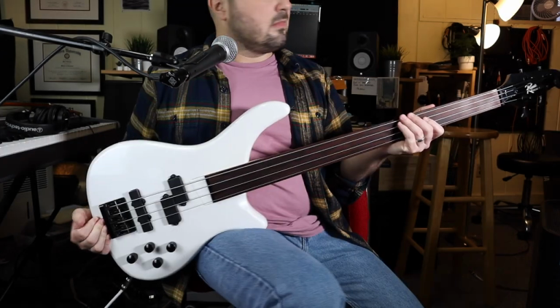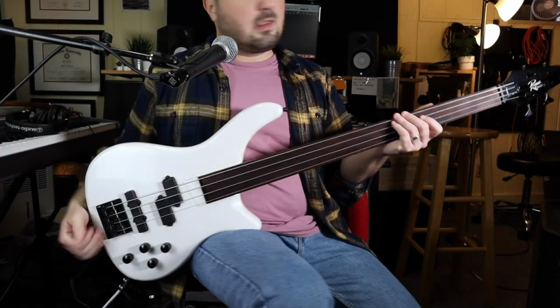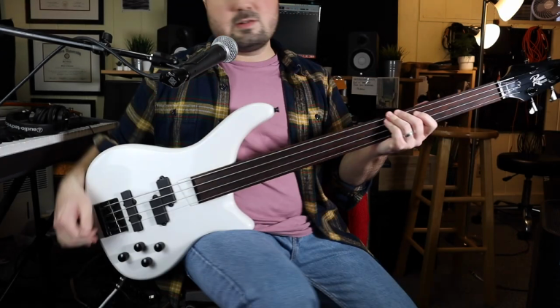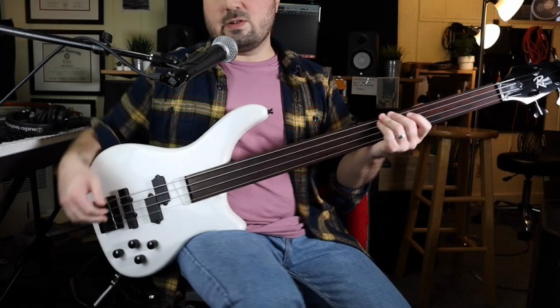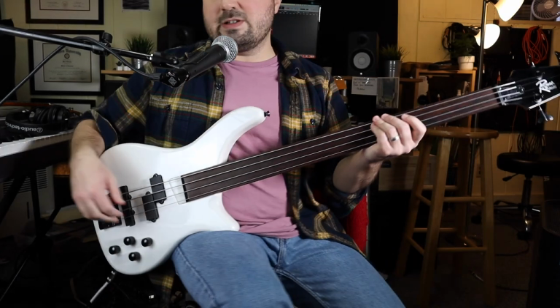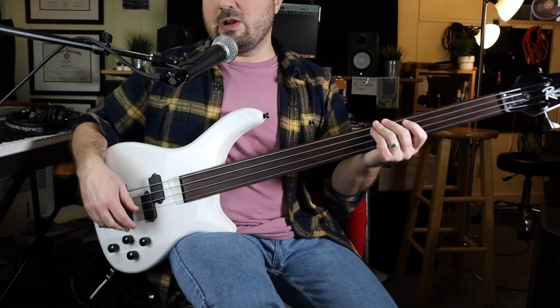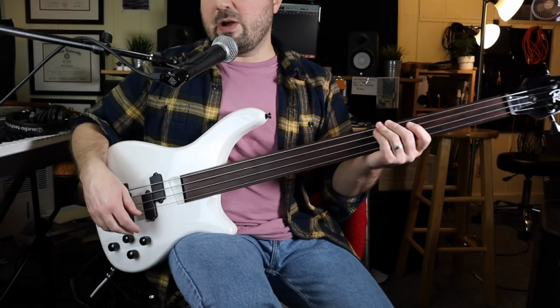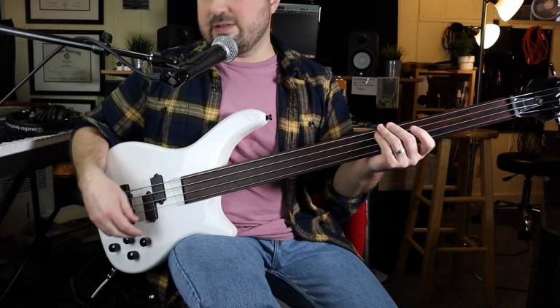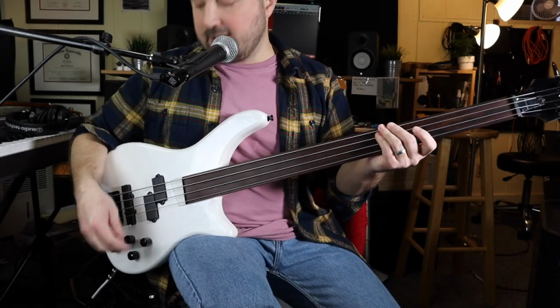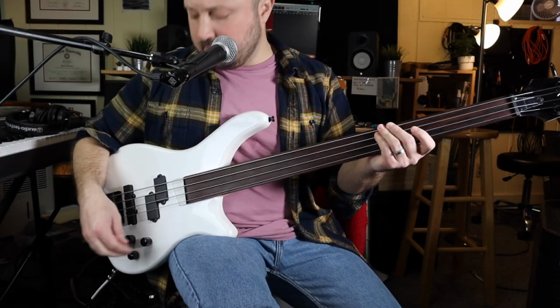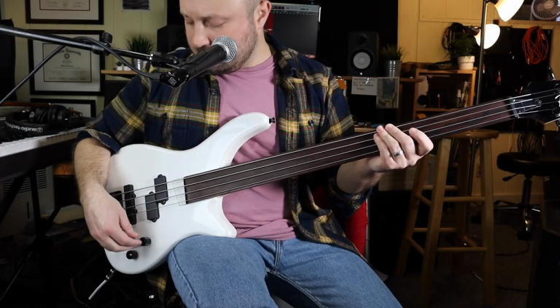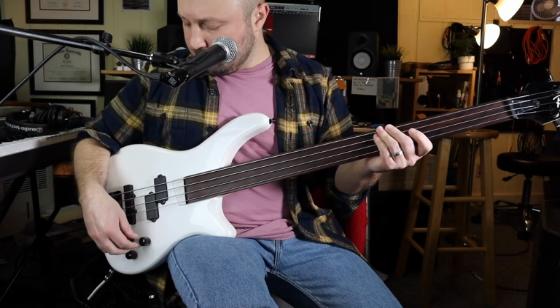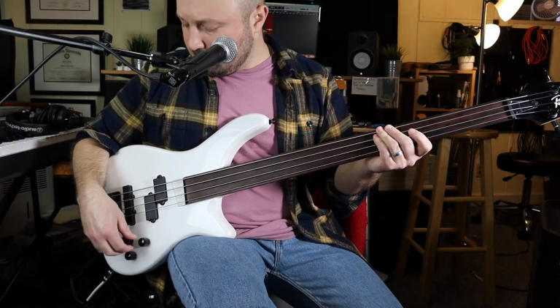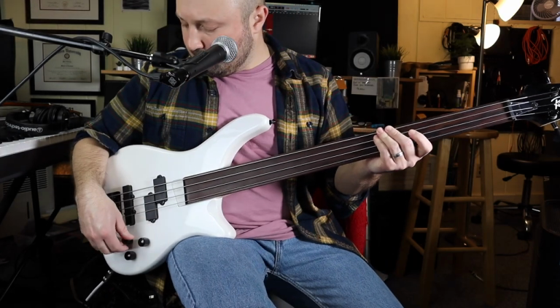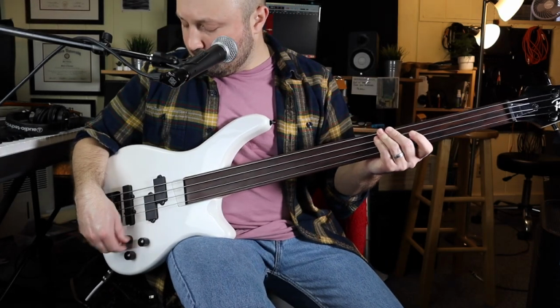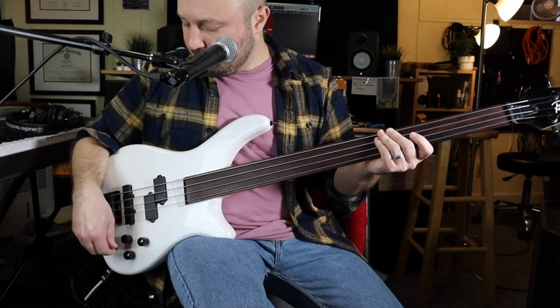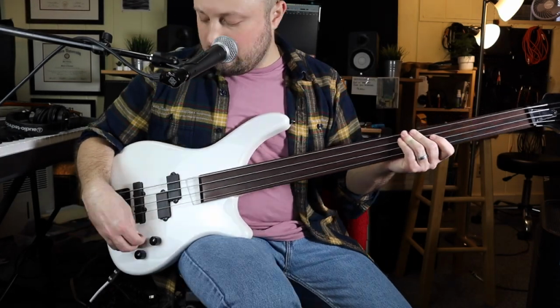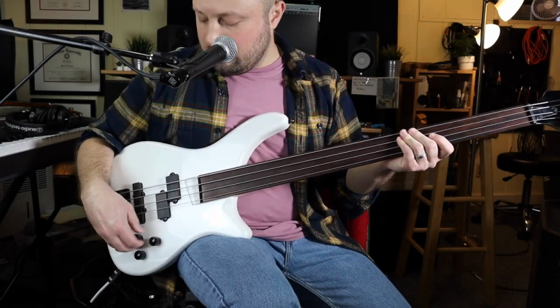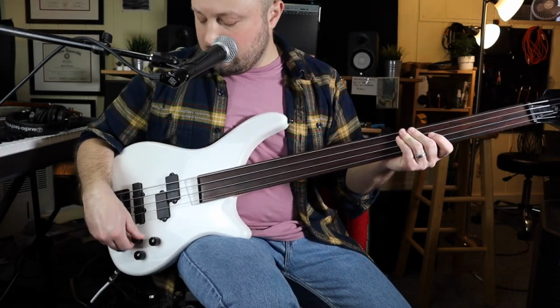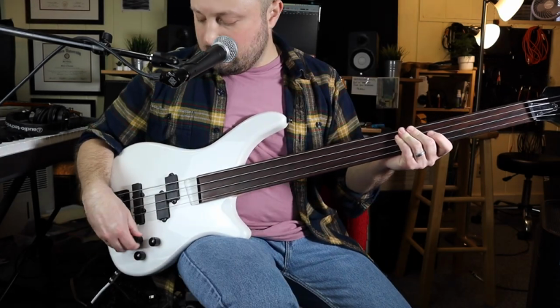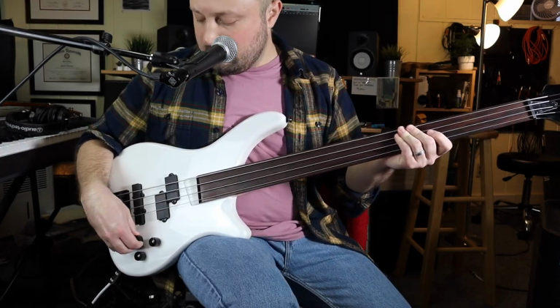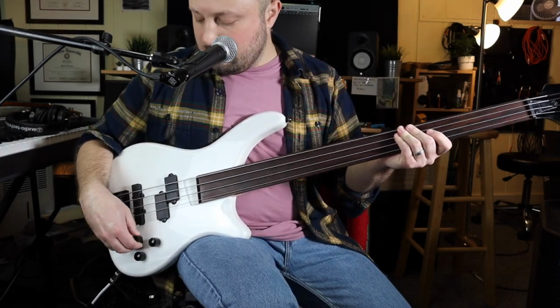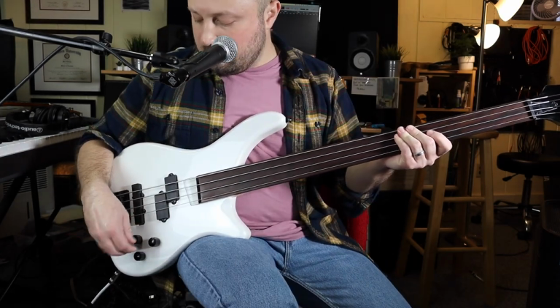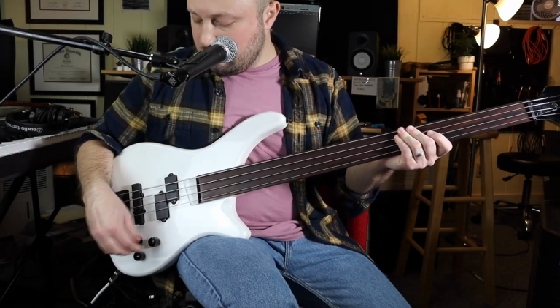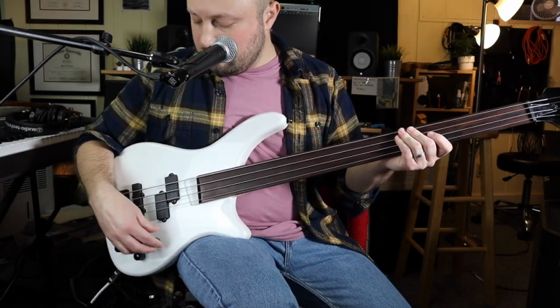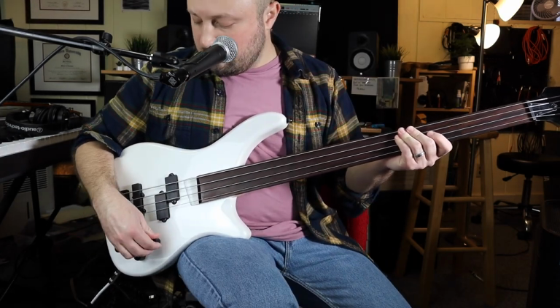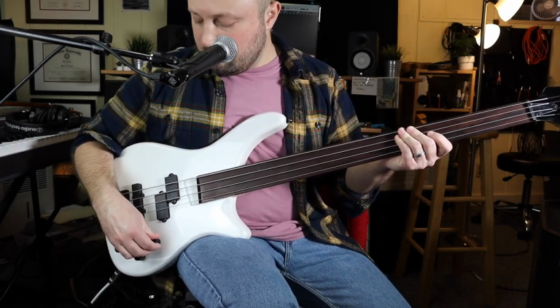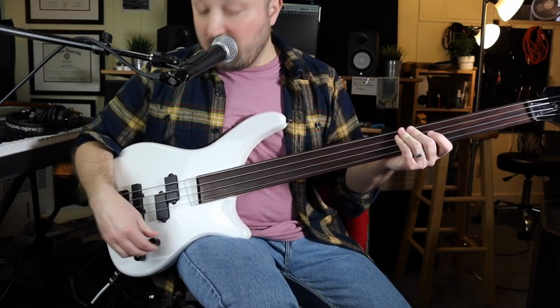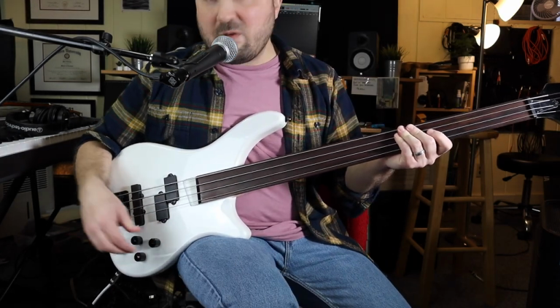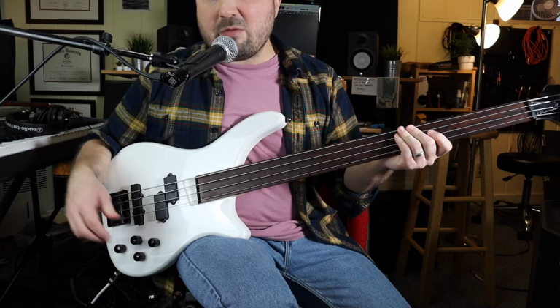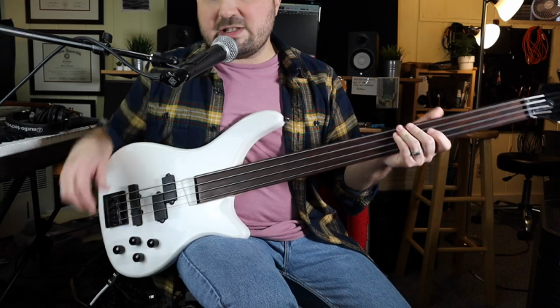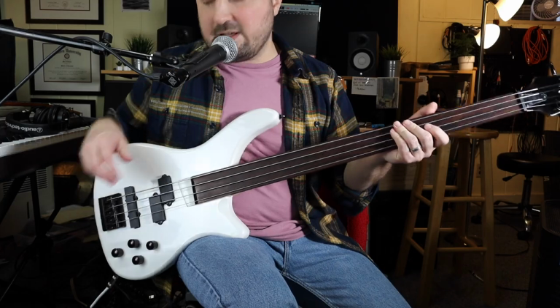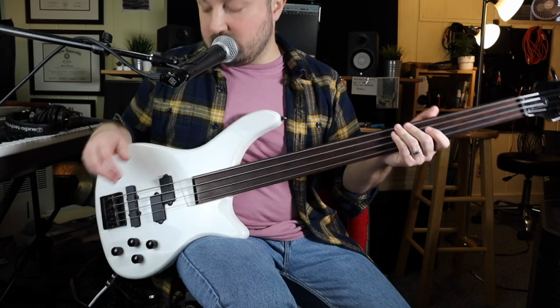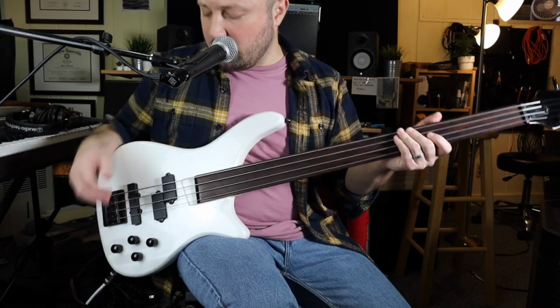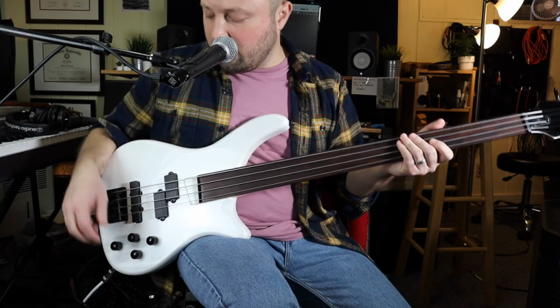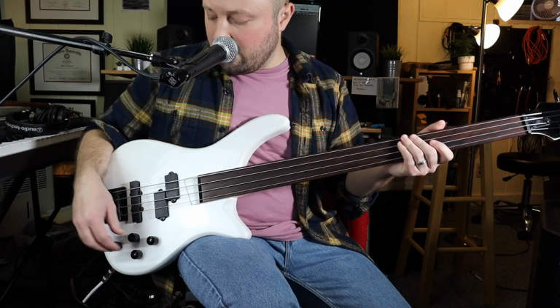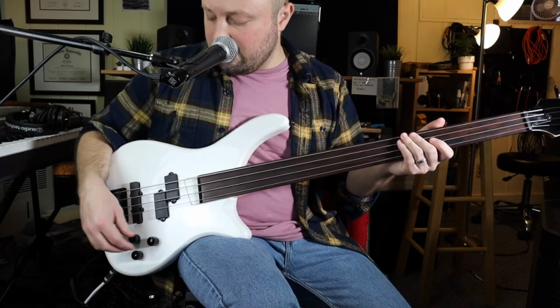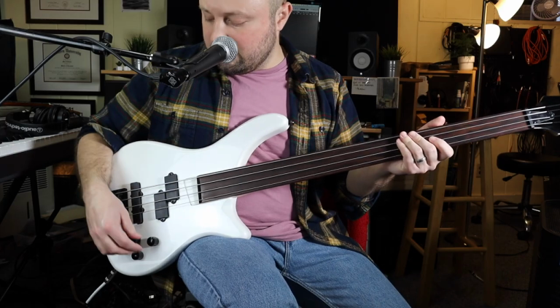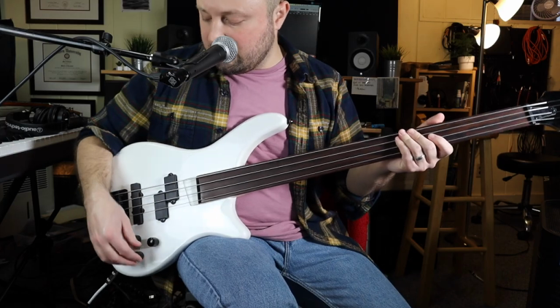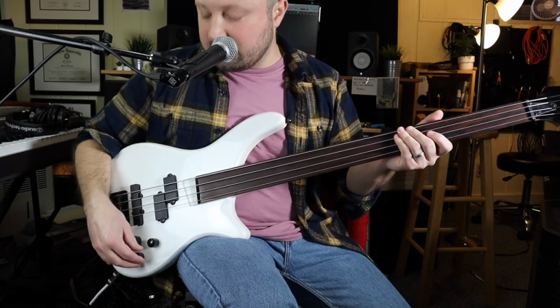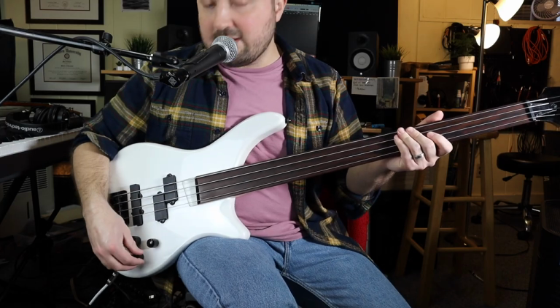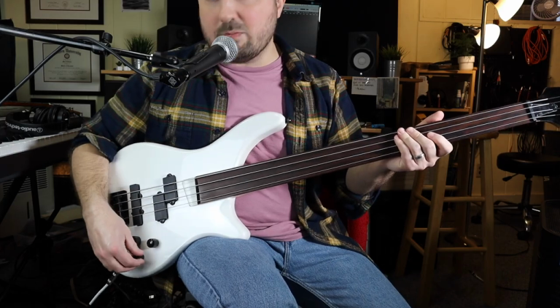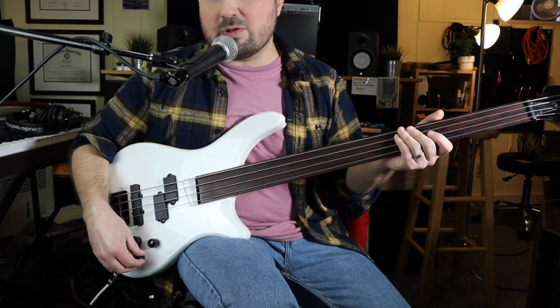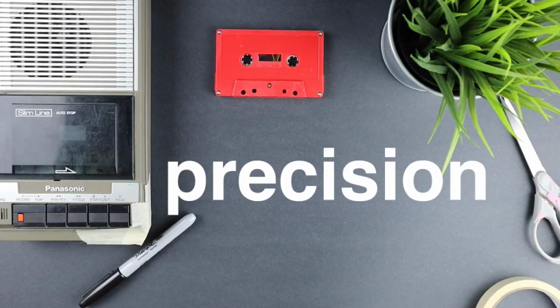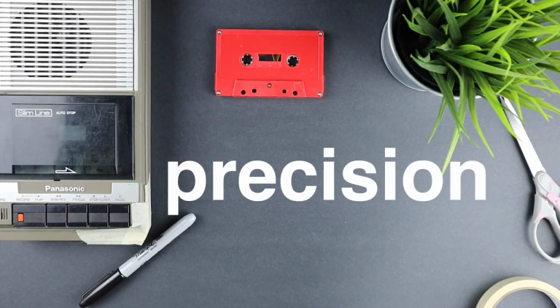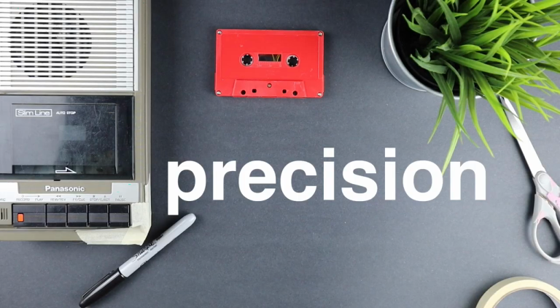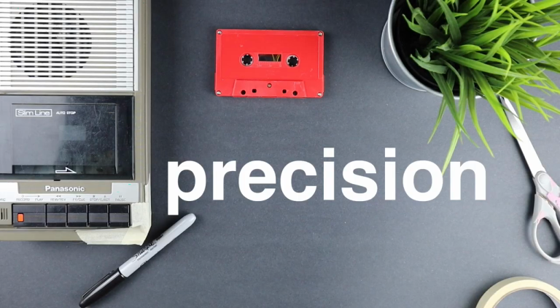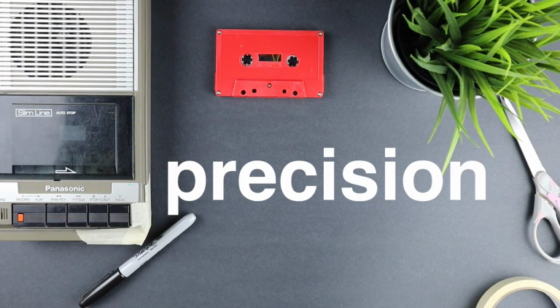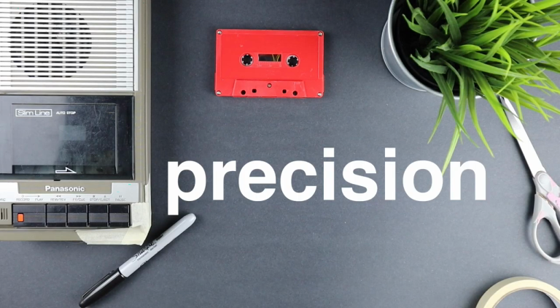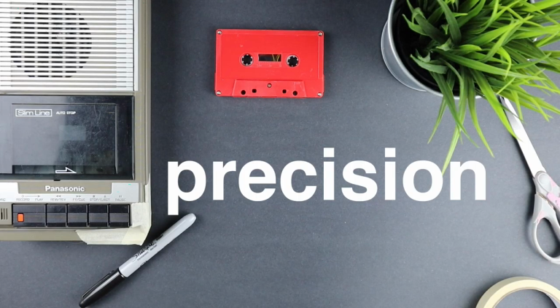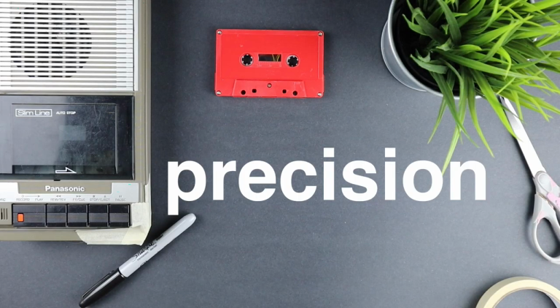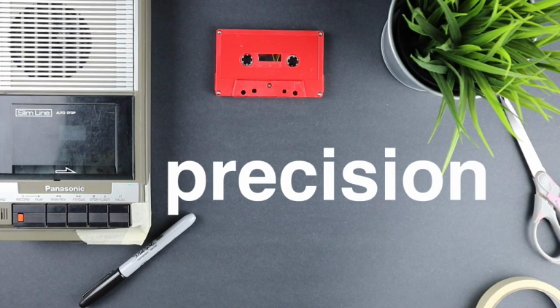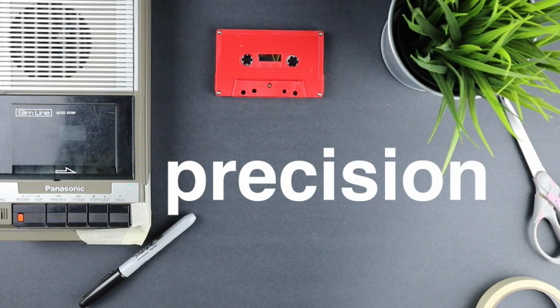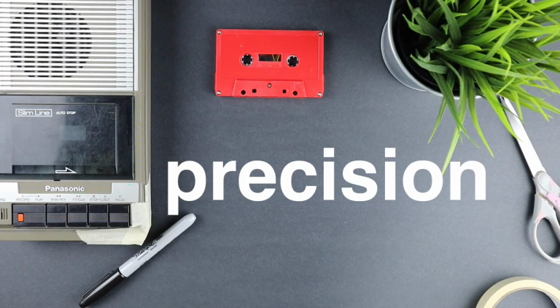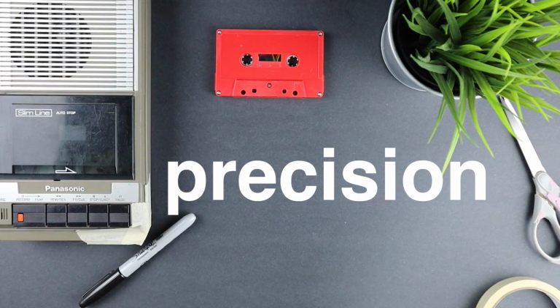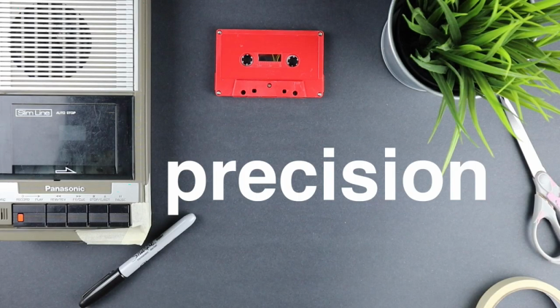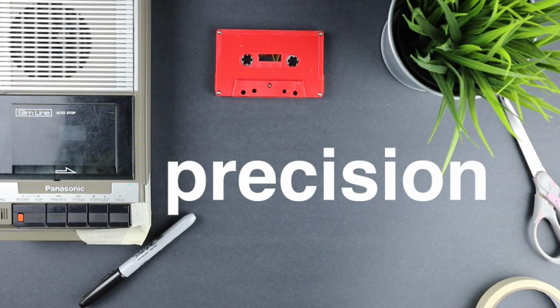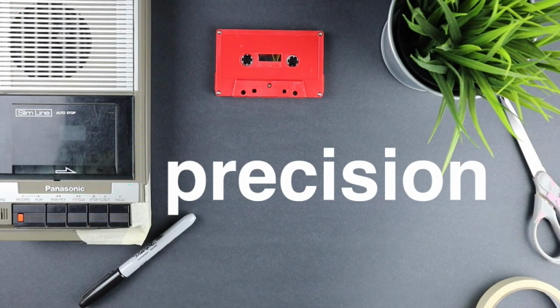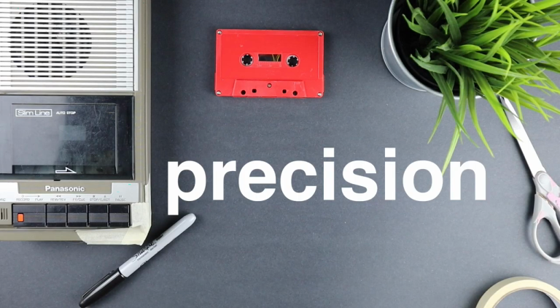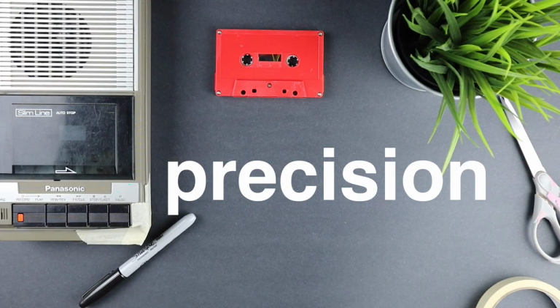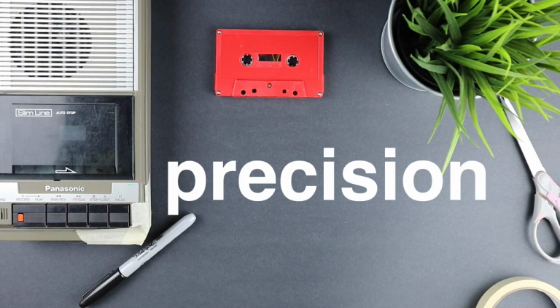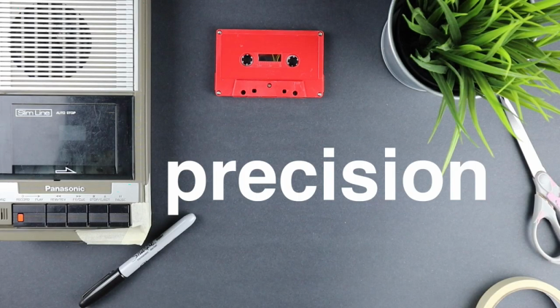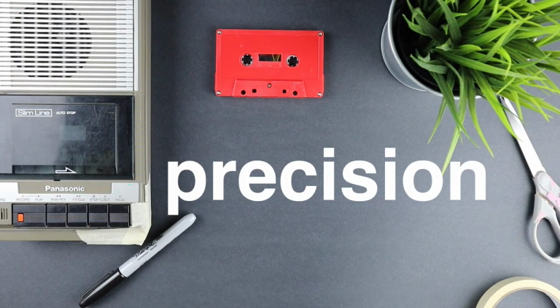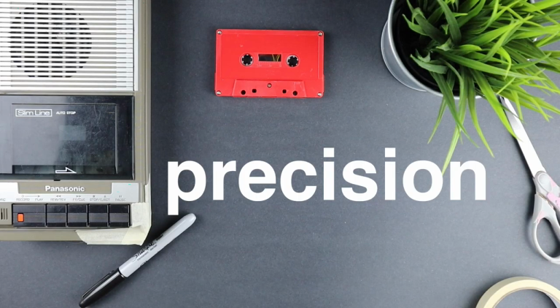So let's hear how it sounds. My favorite sound so far is just the Precision-based pickup with the two tone knobs up.